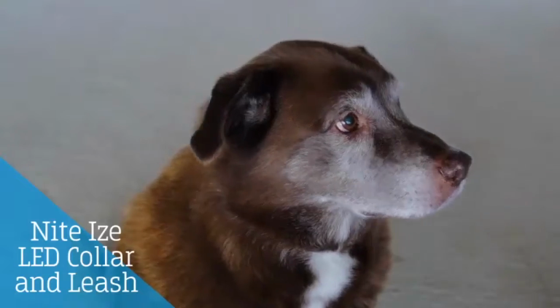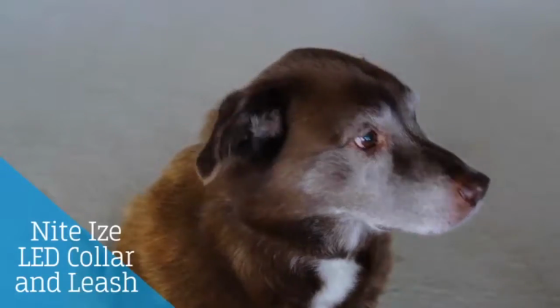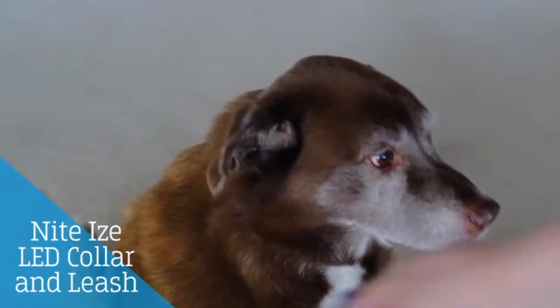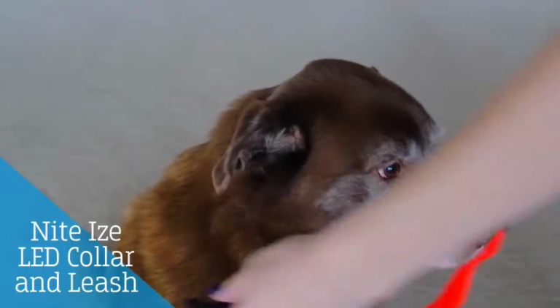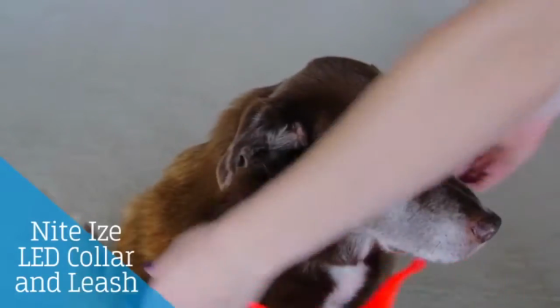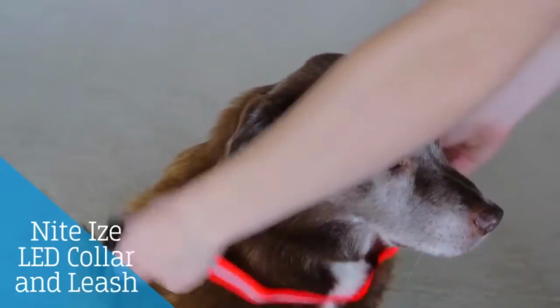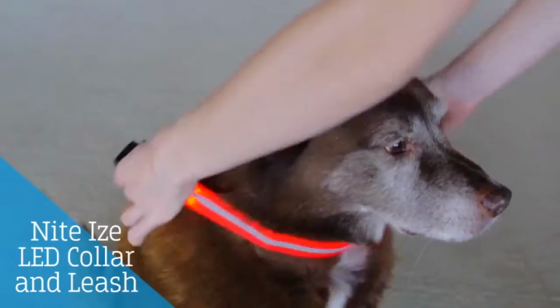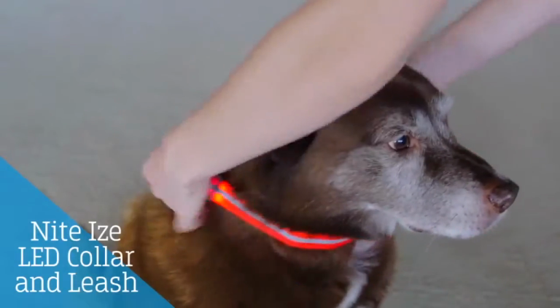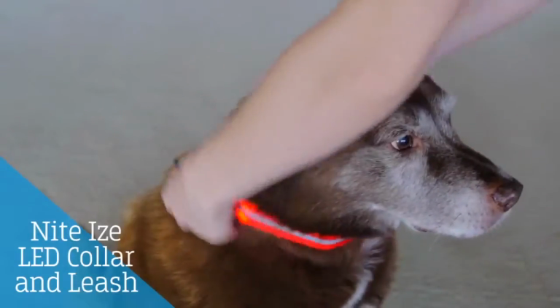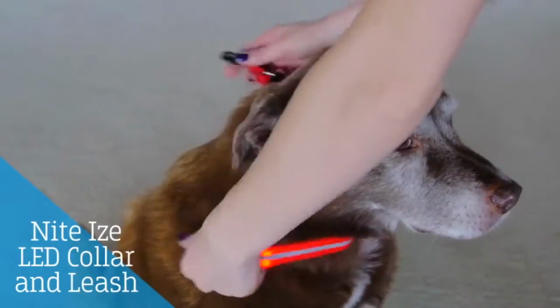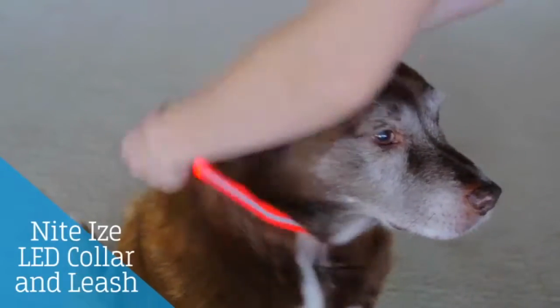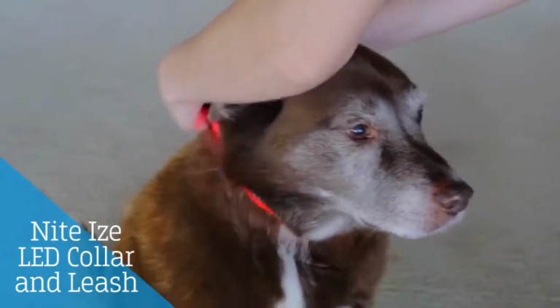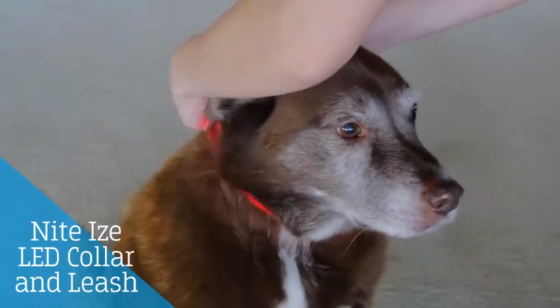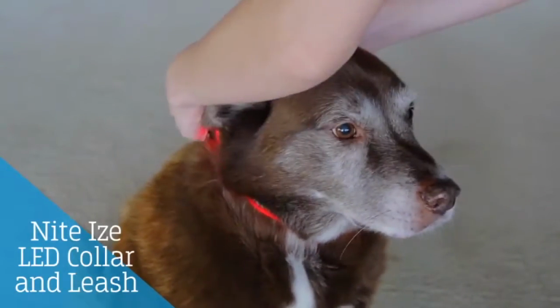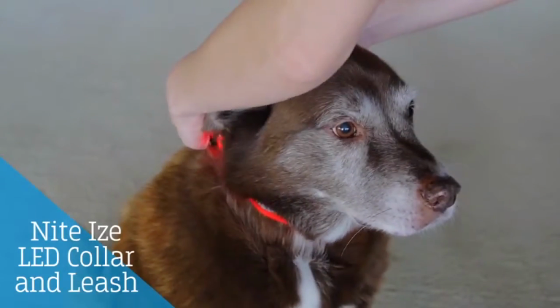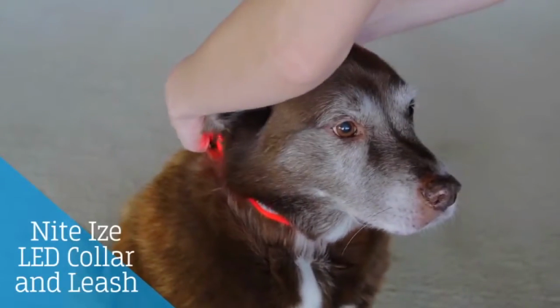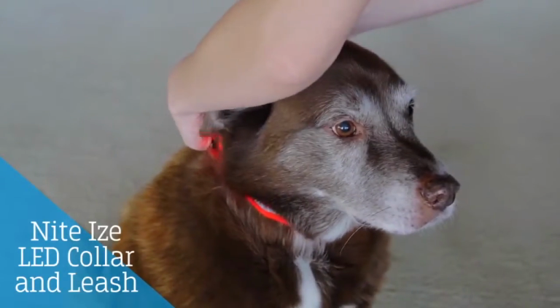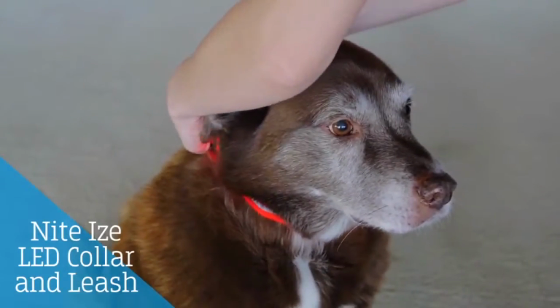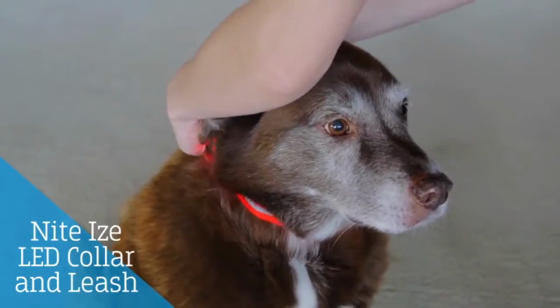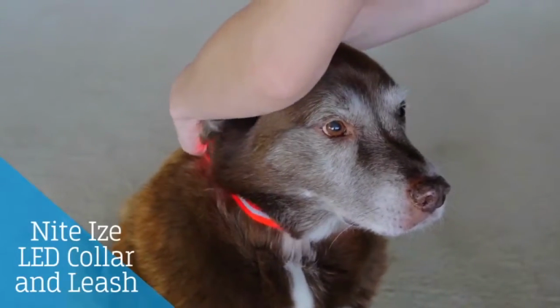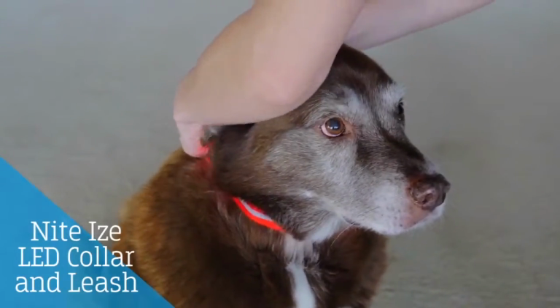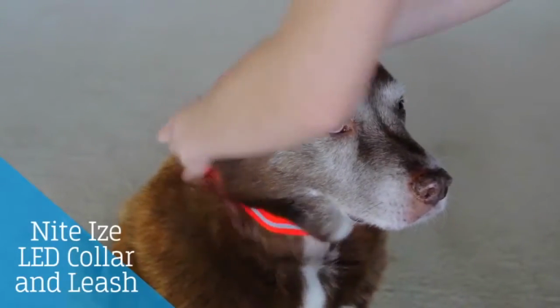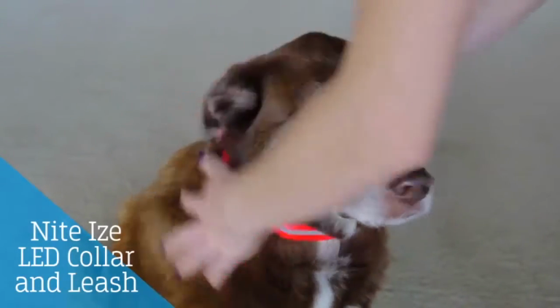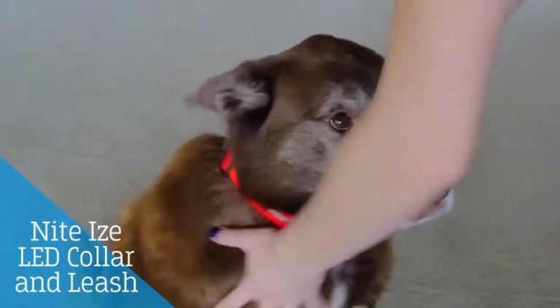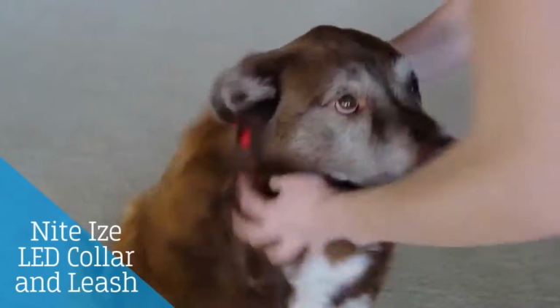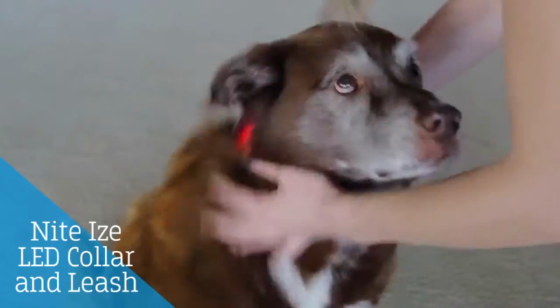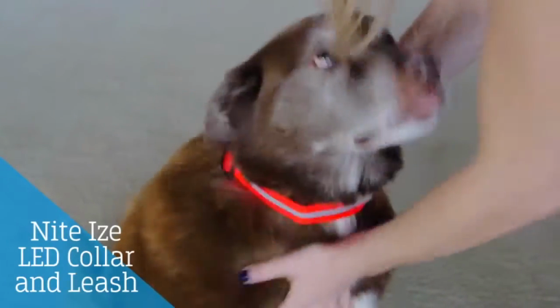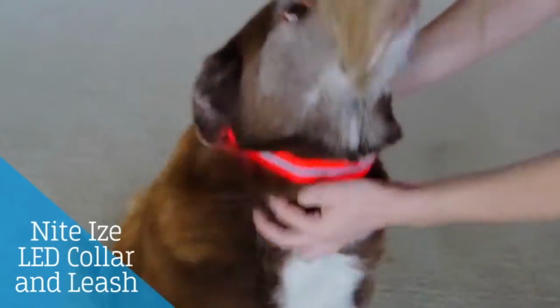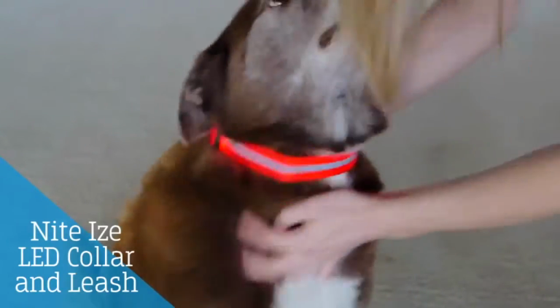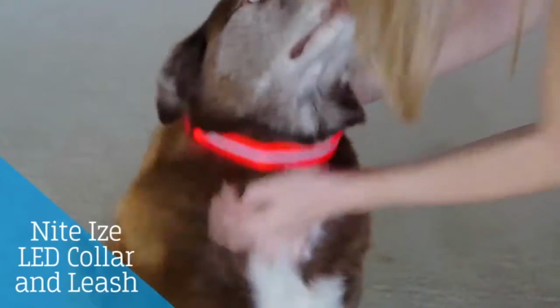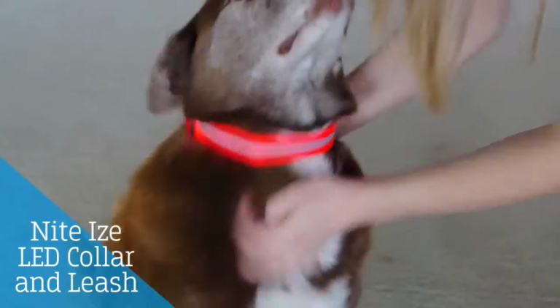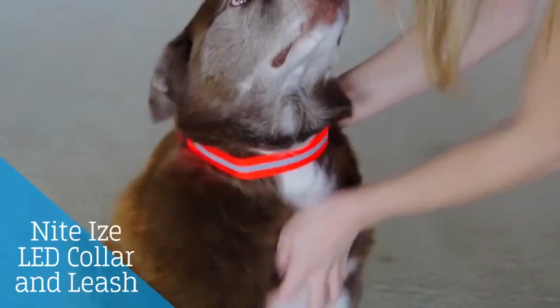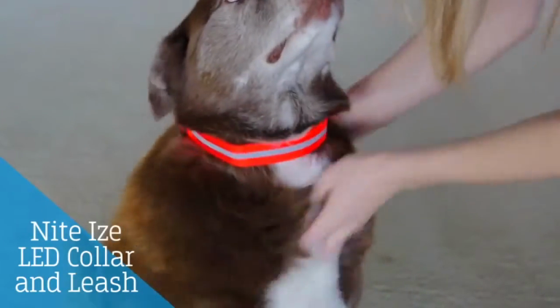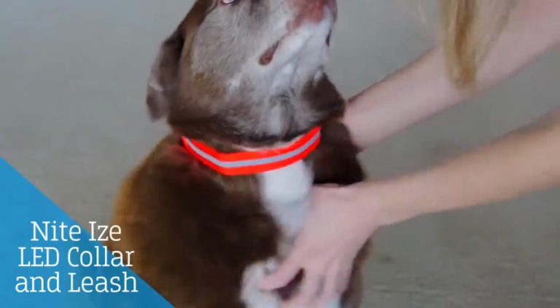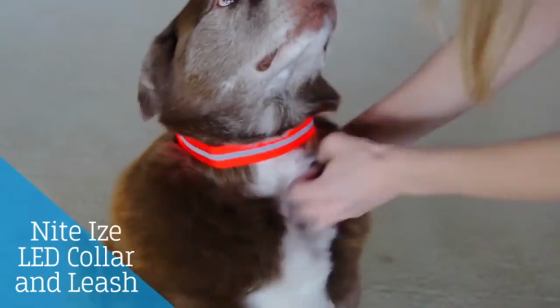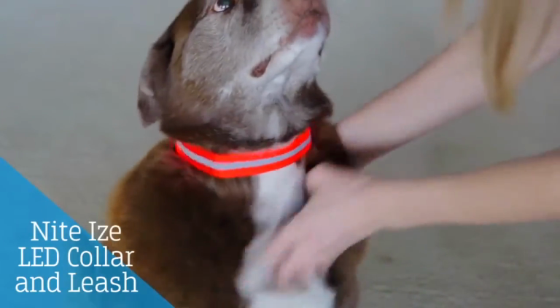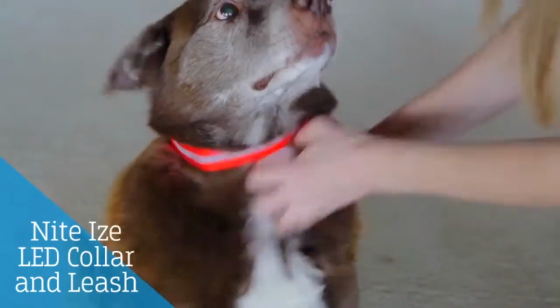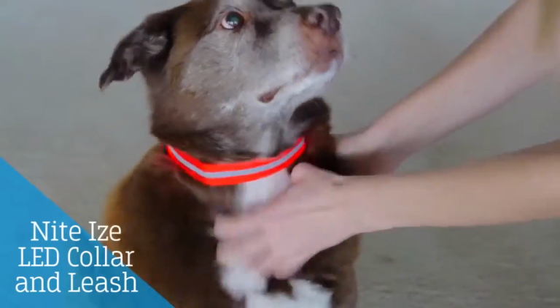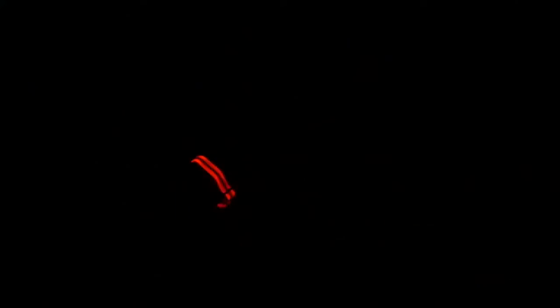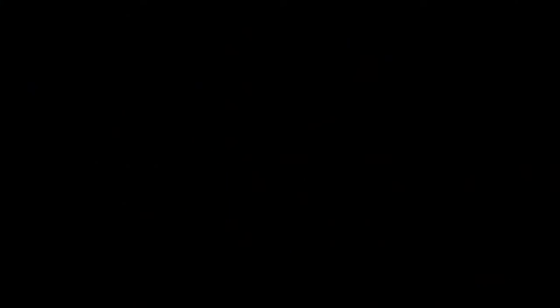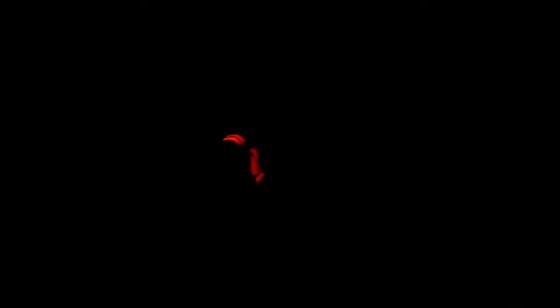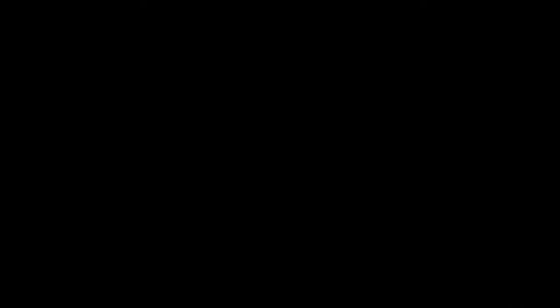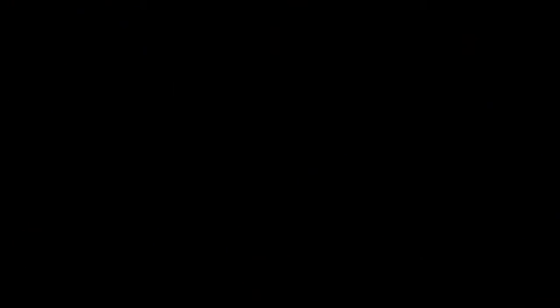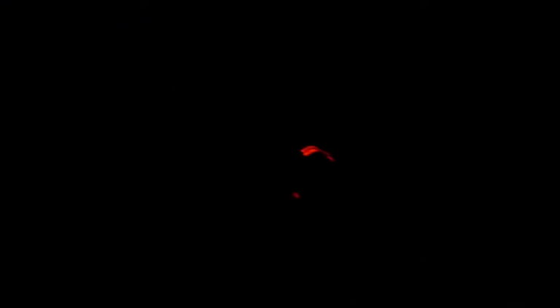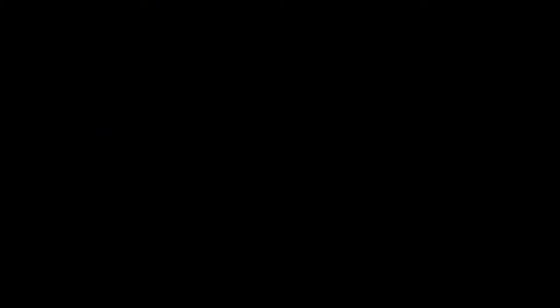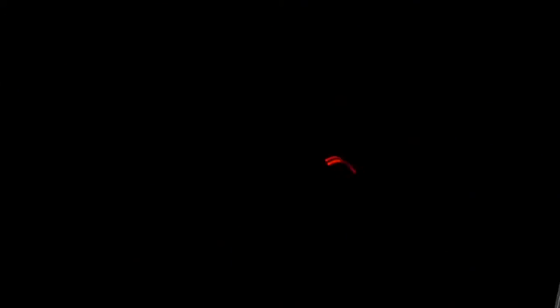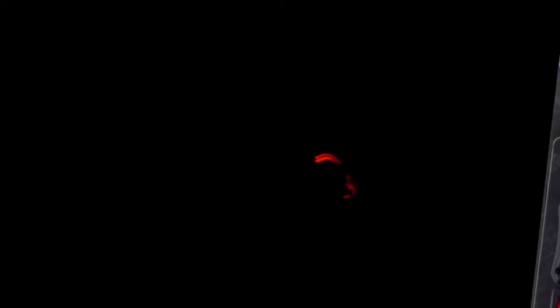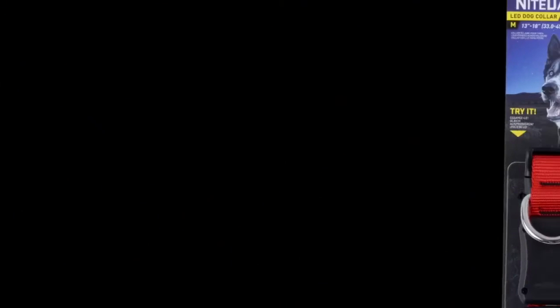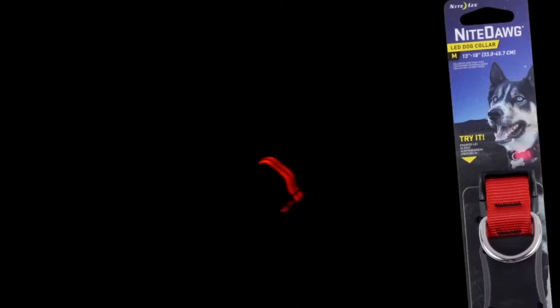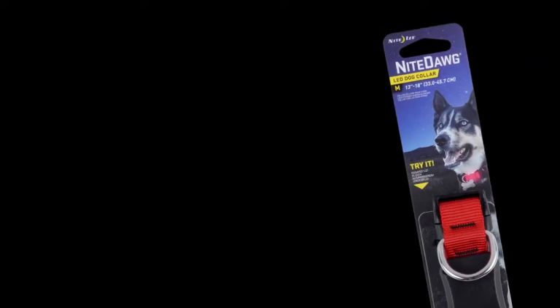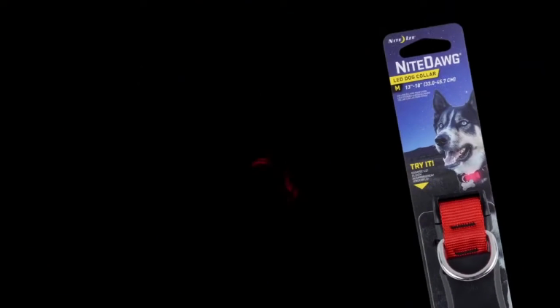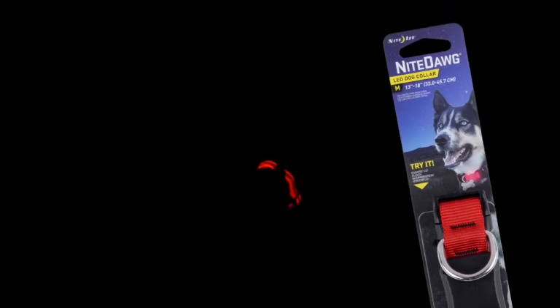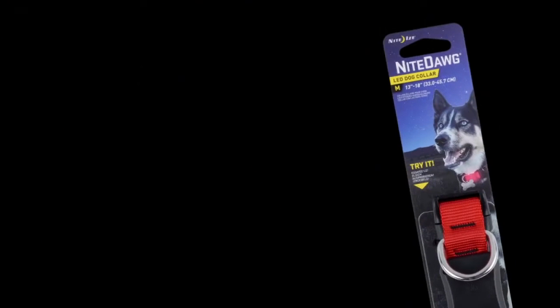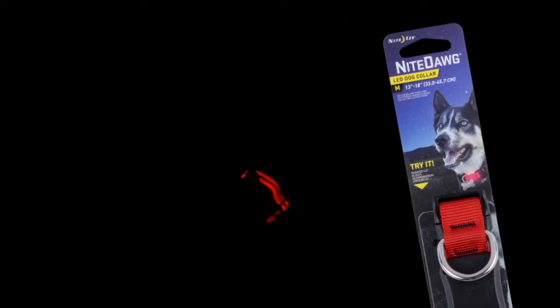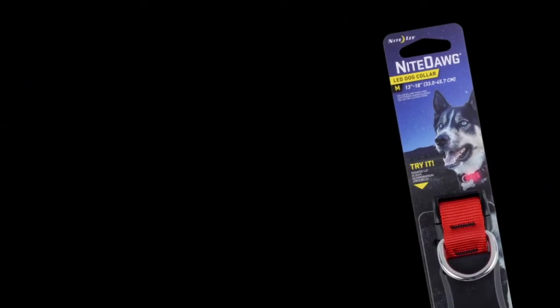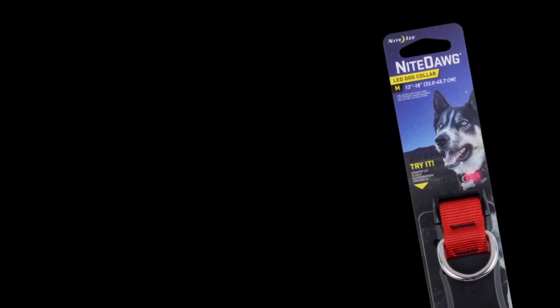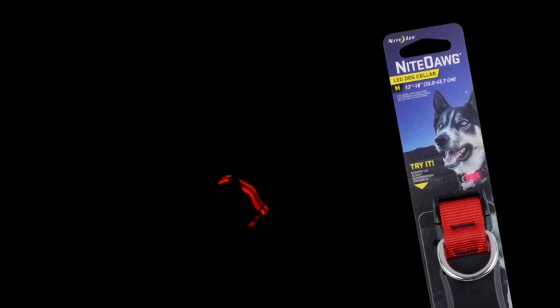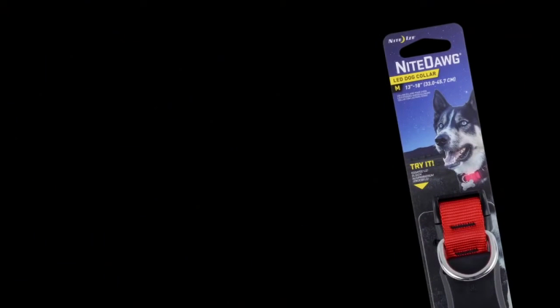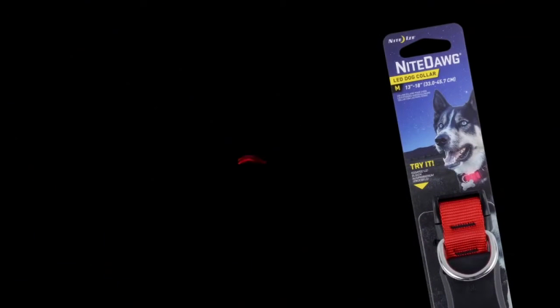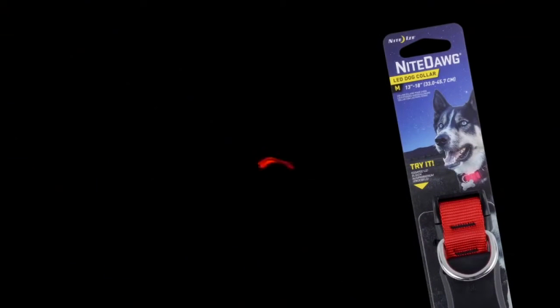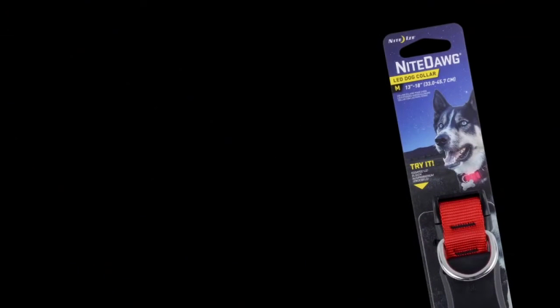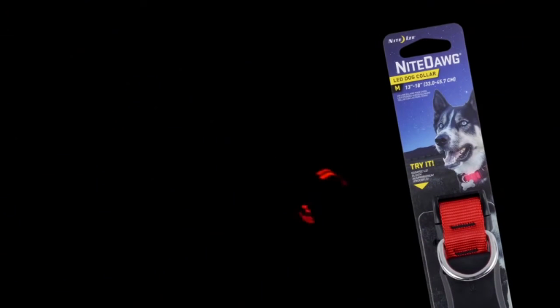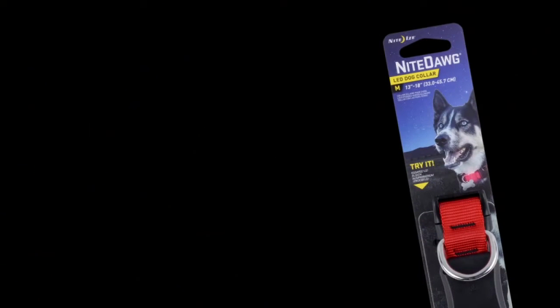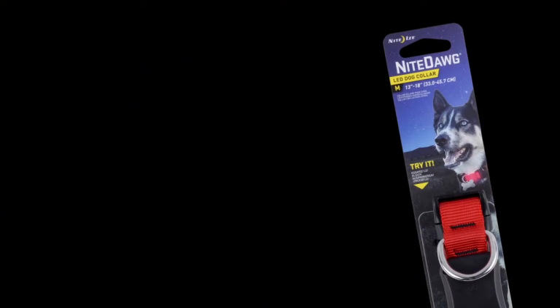If you have to walk your dog in the evenings, this collar is absolutely a staple. It's visible up to a thousand feet away and is water resistant.